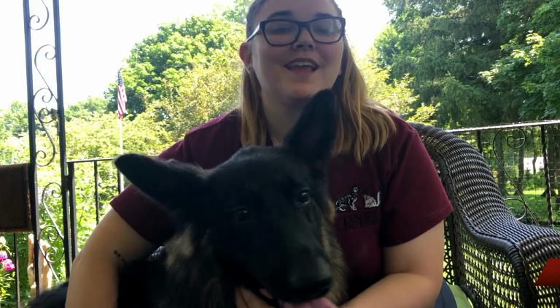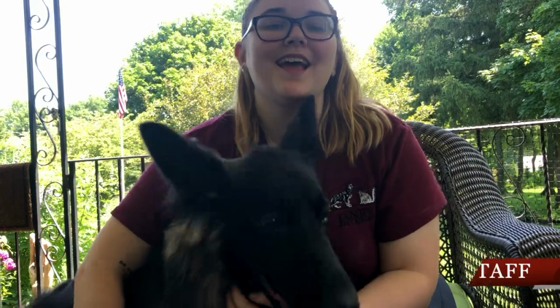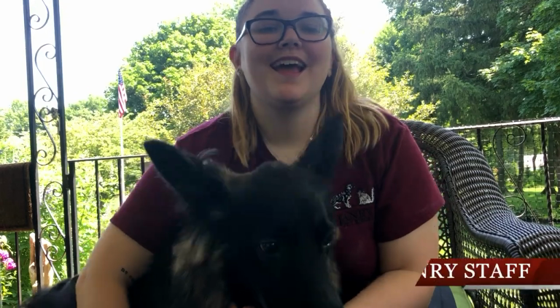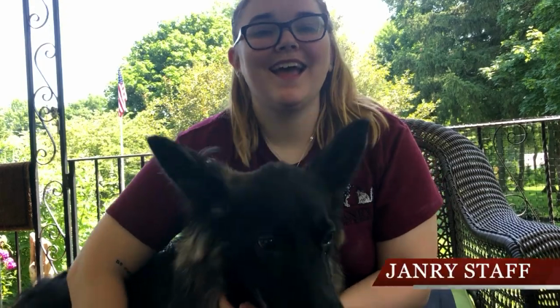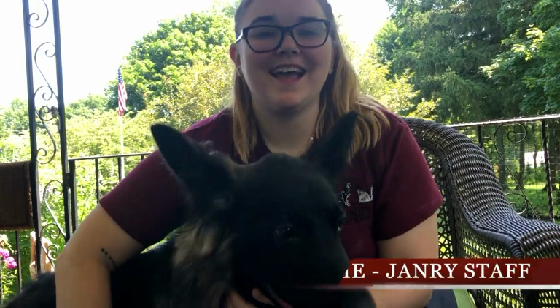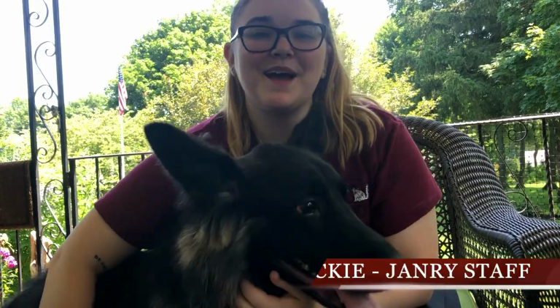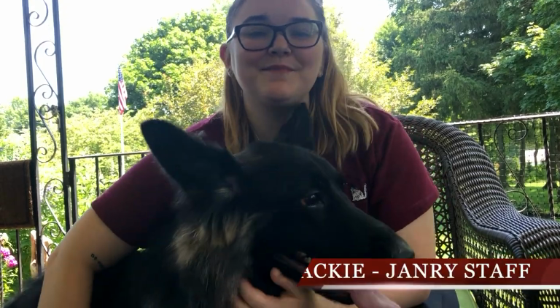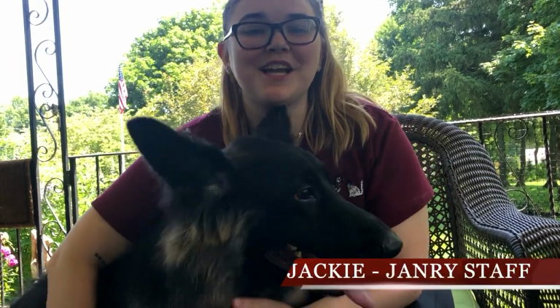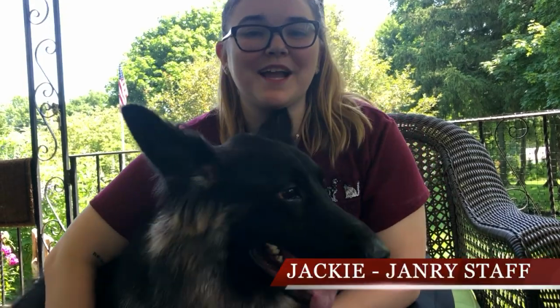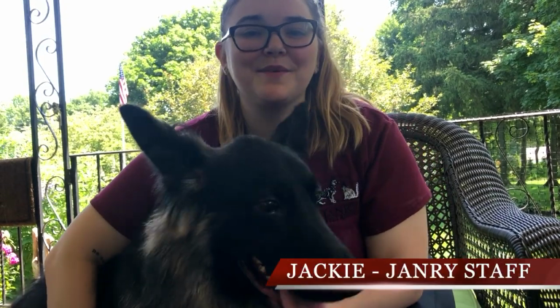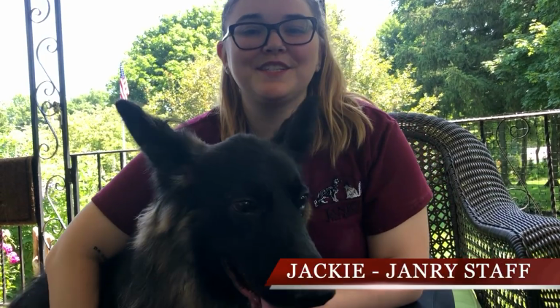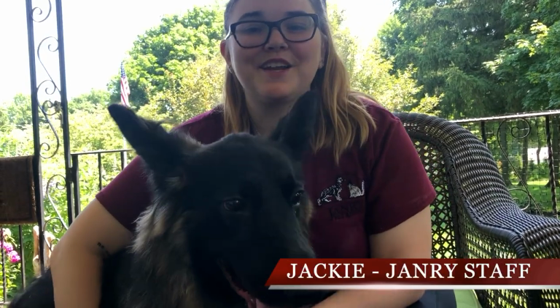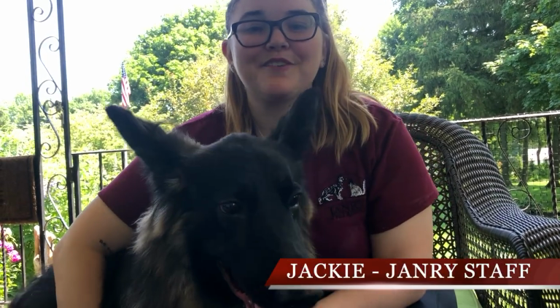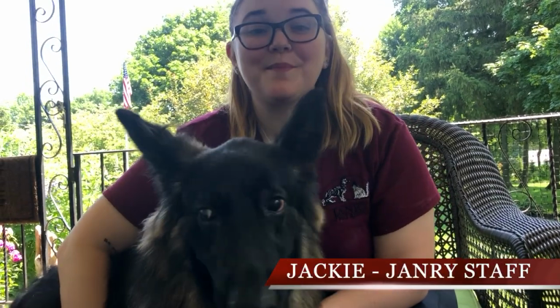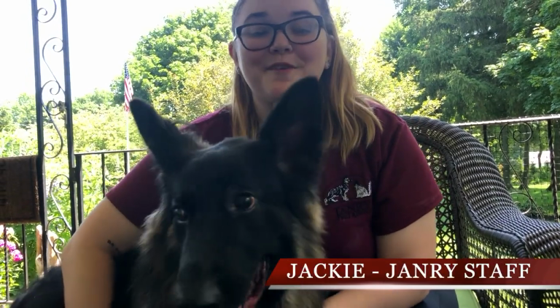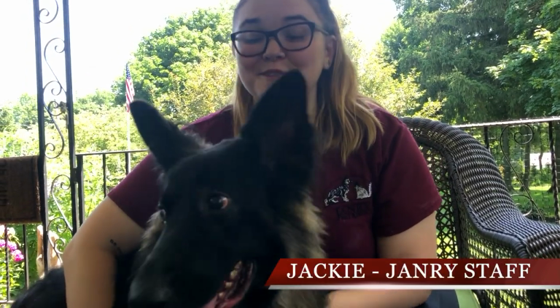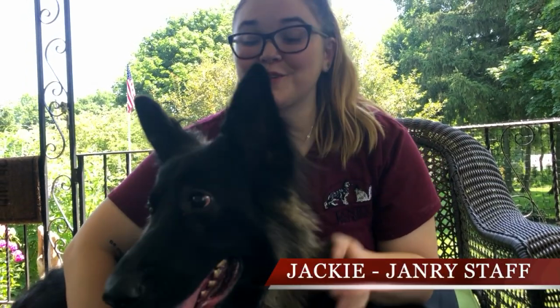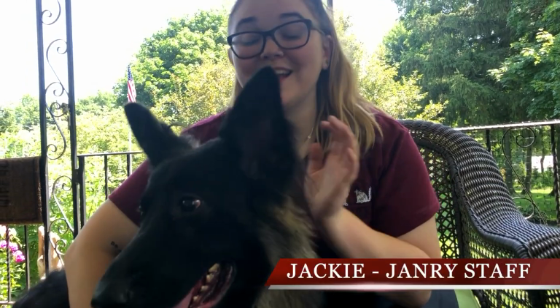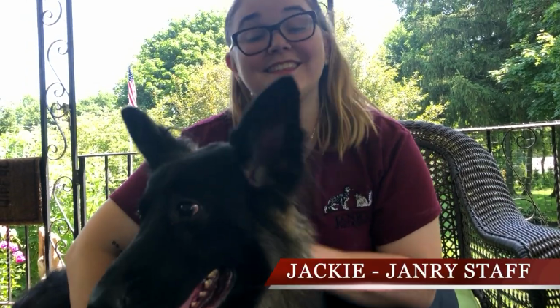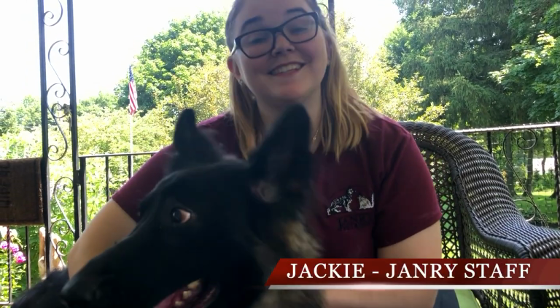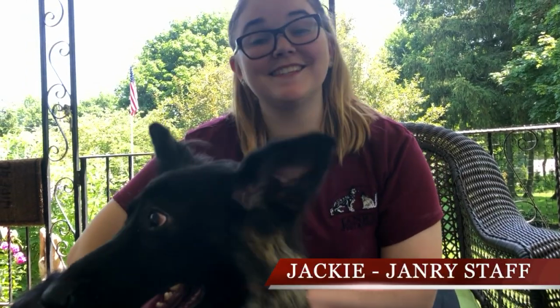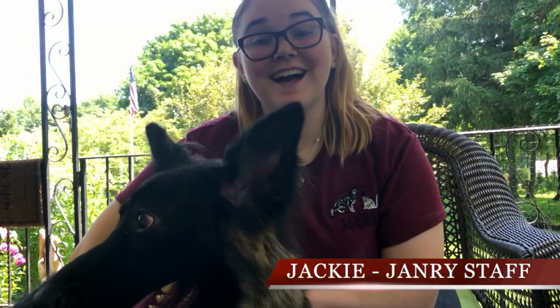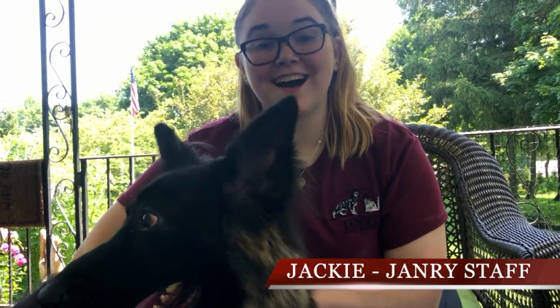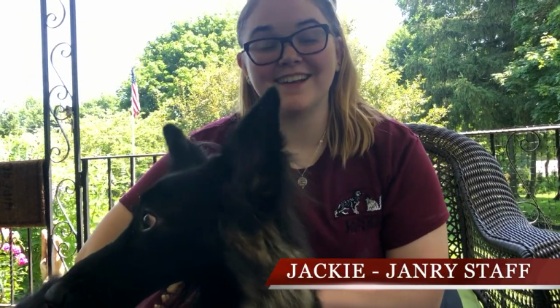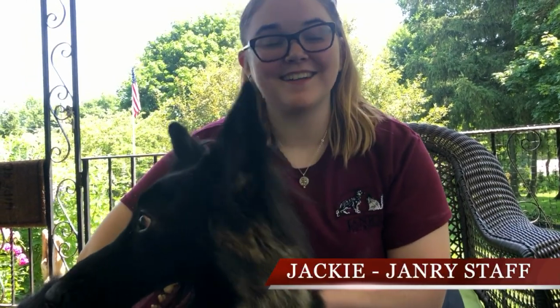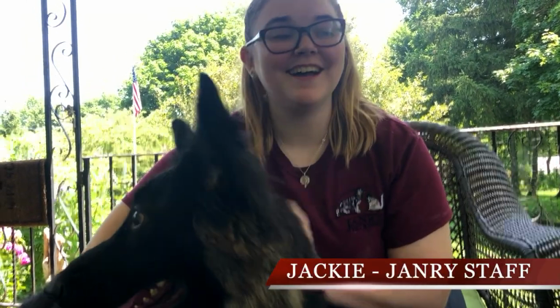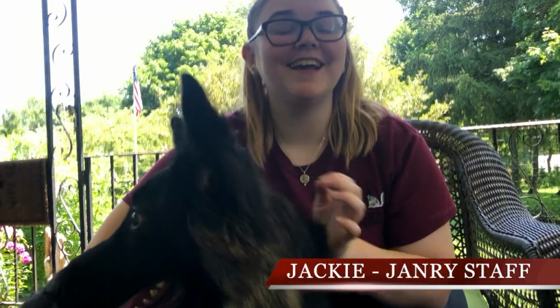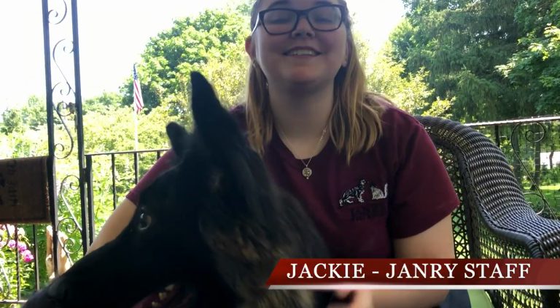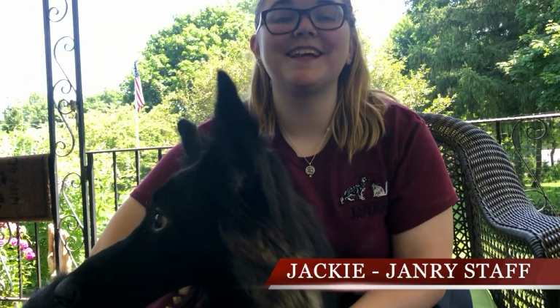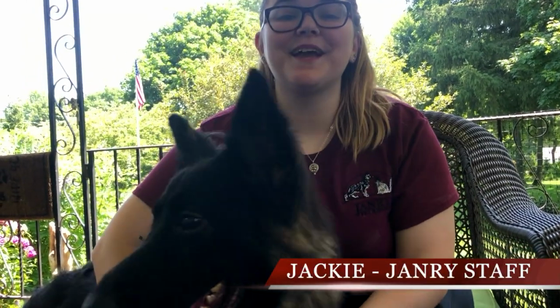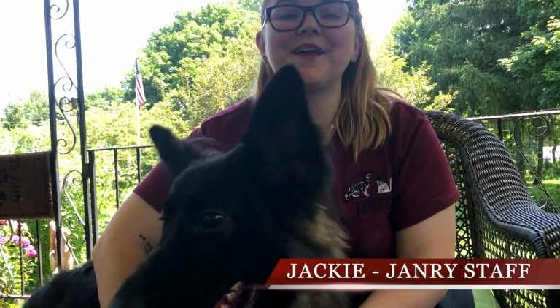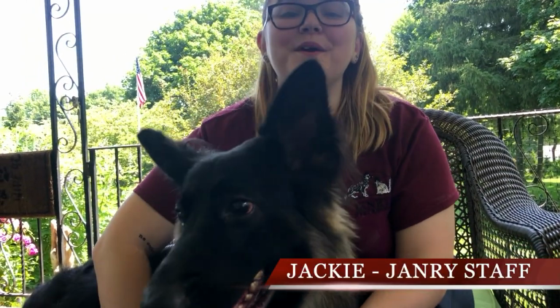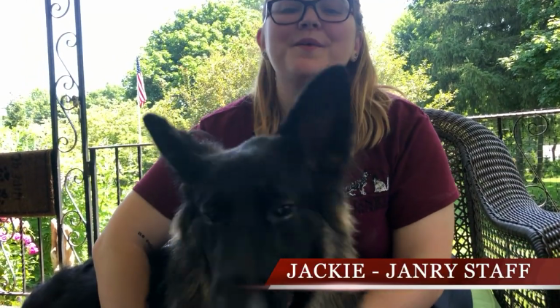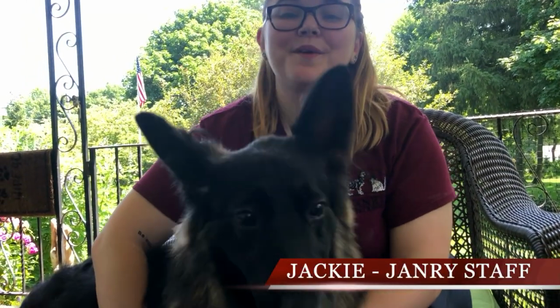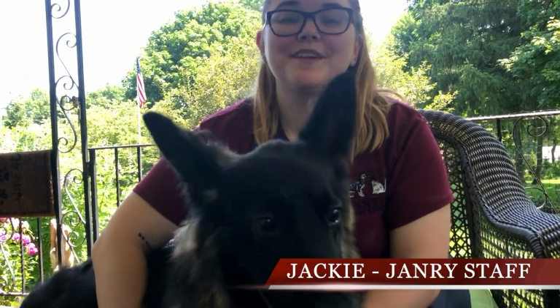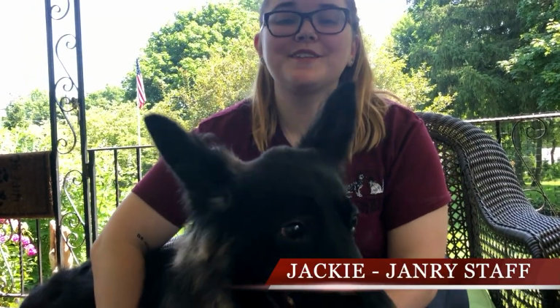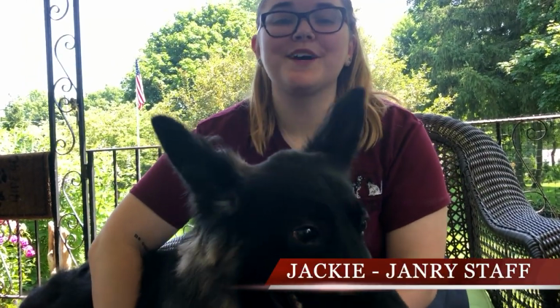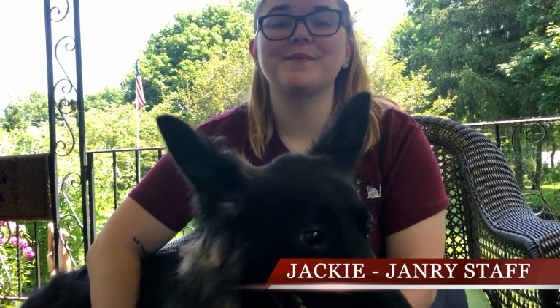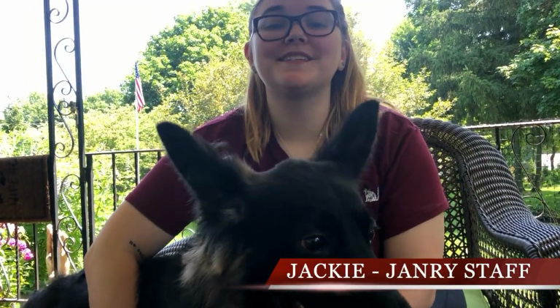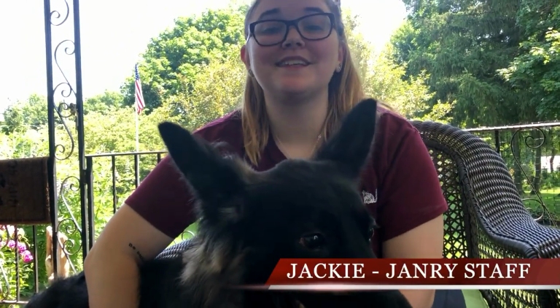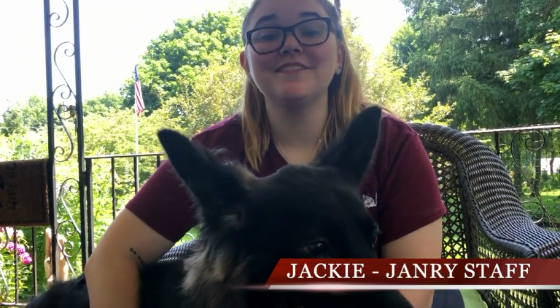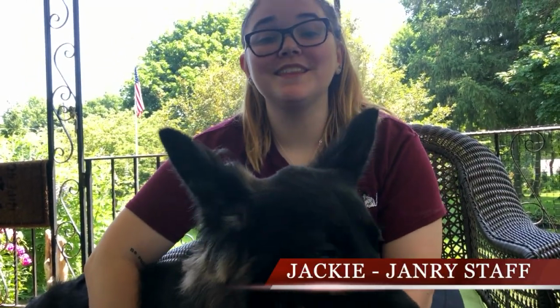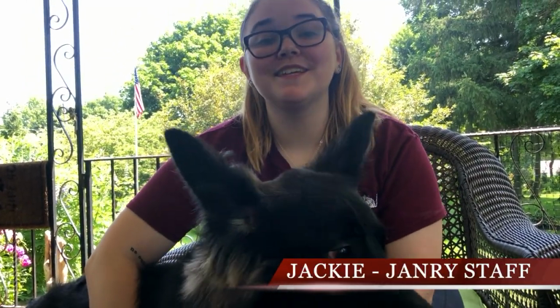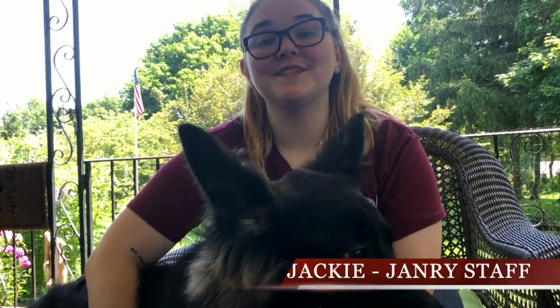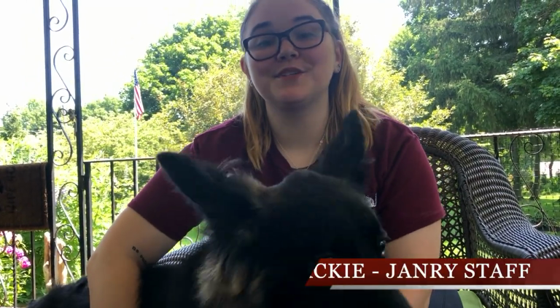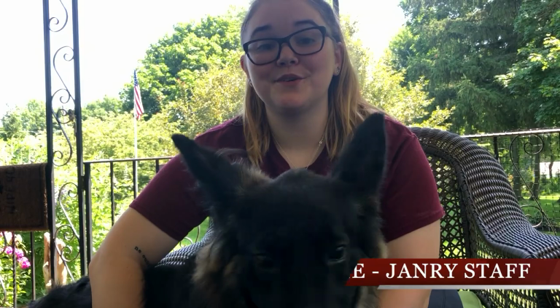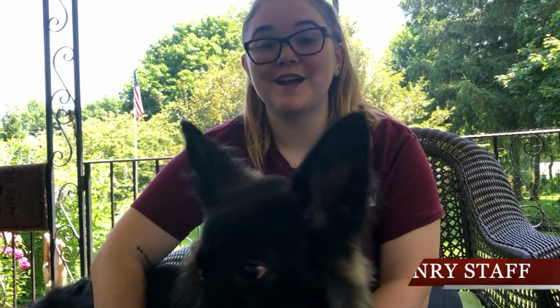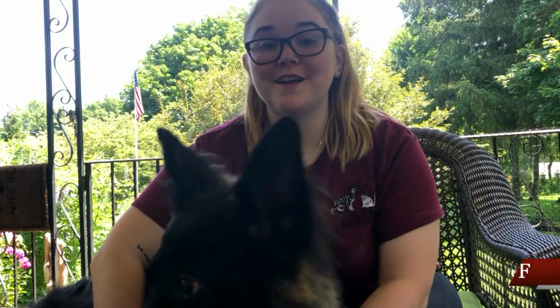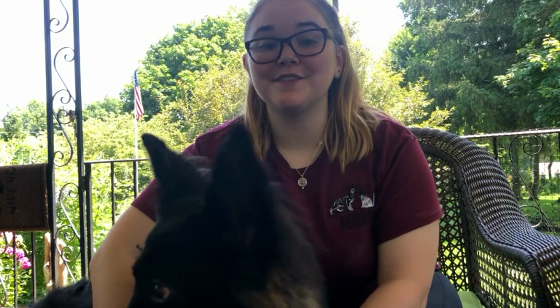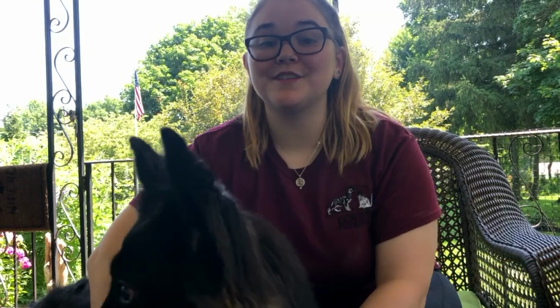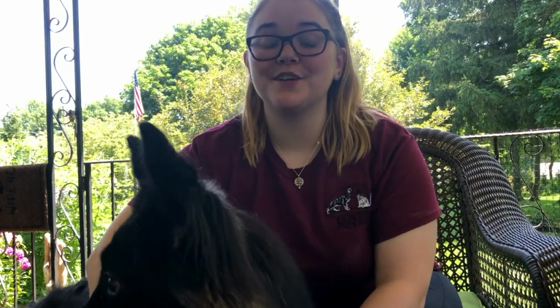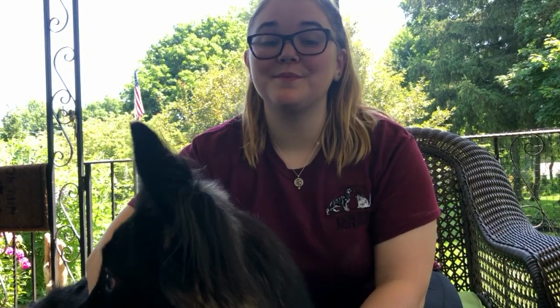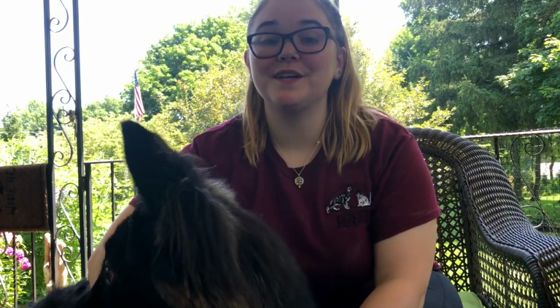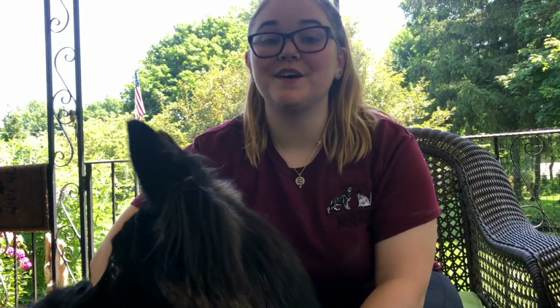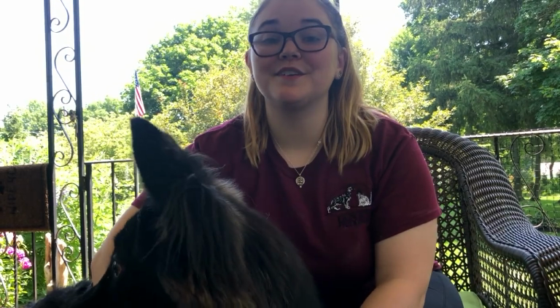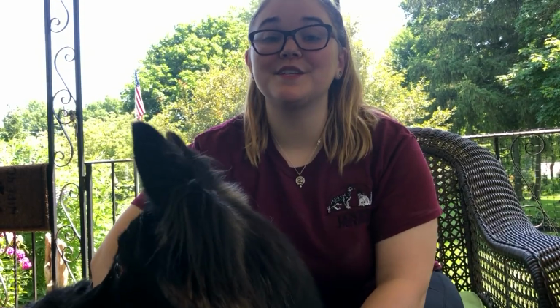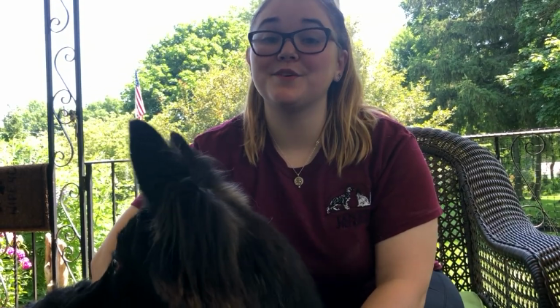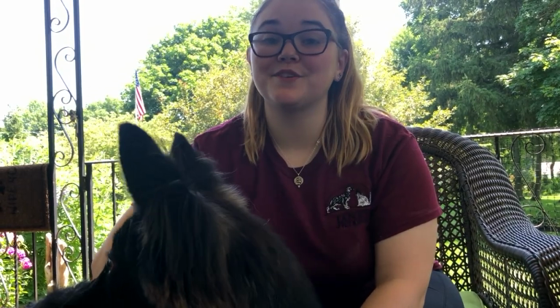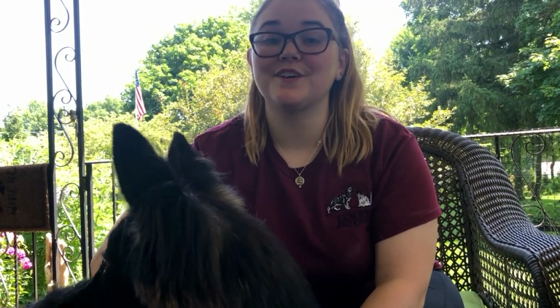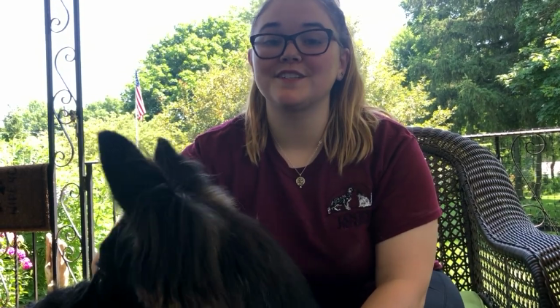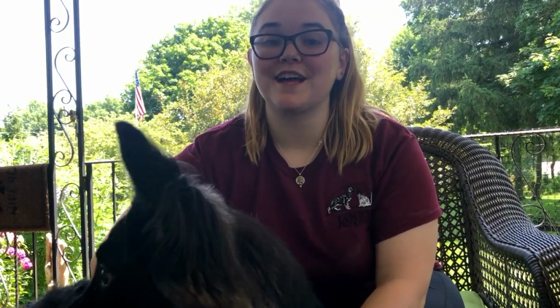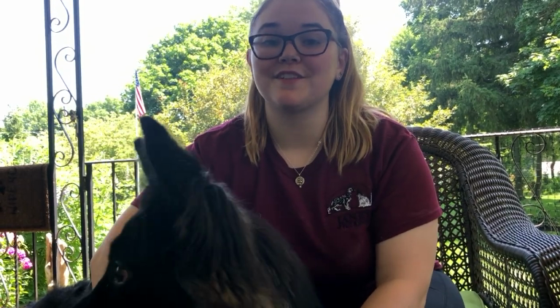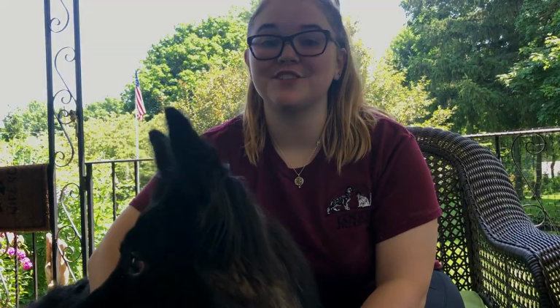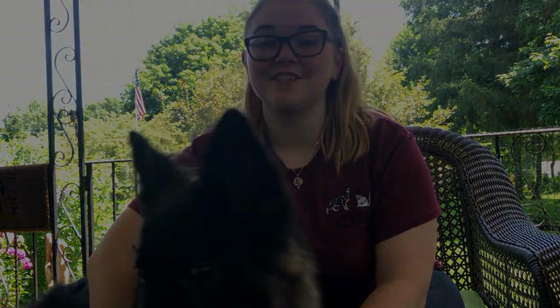Hey, I'm Jackie with January Pet Resort and this is Honda, and today we're going to talk about seven things in your house that could be causing your dog's allergies.